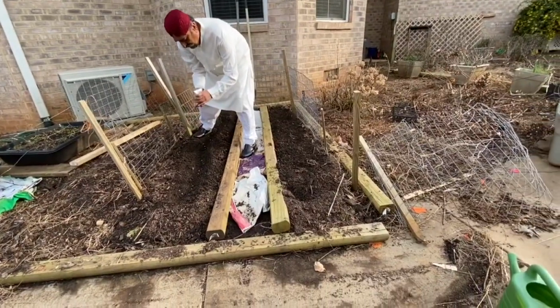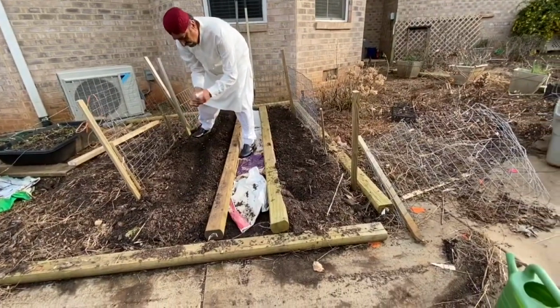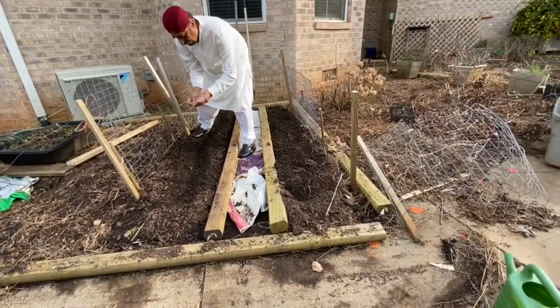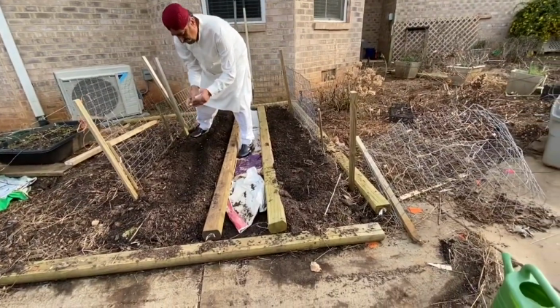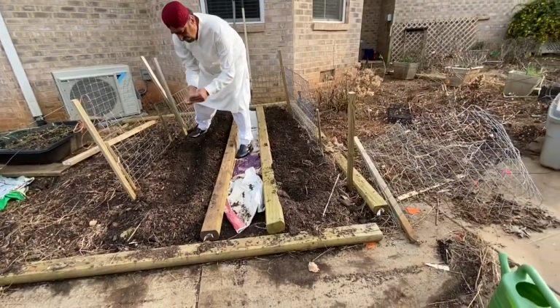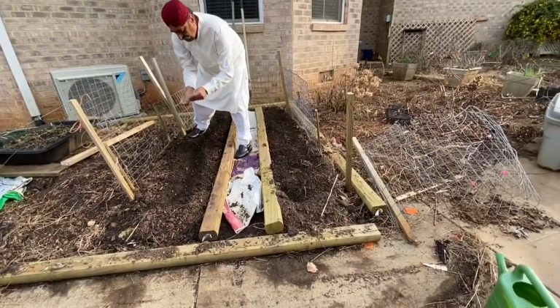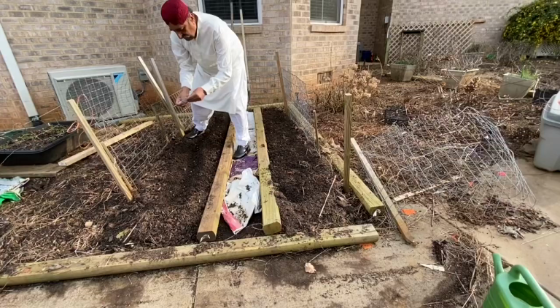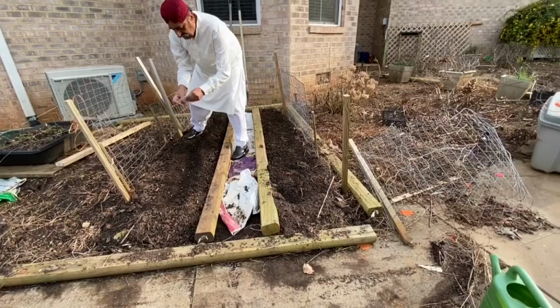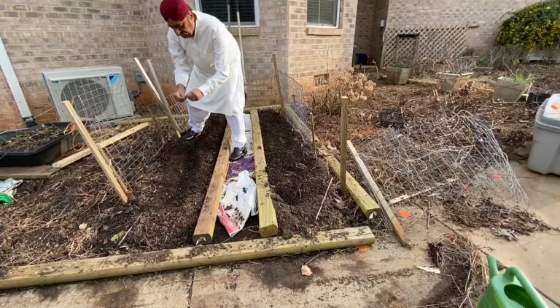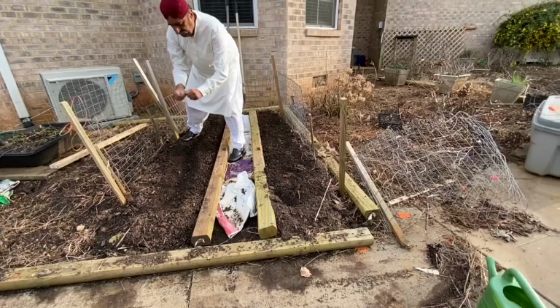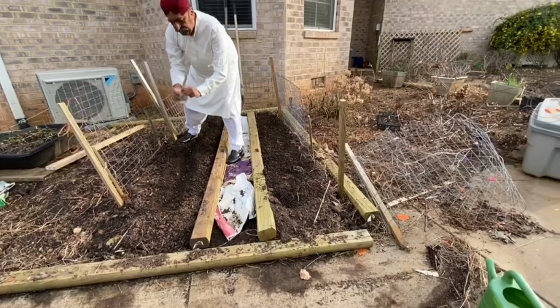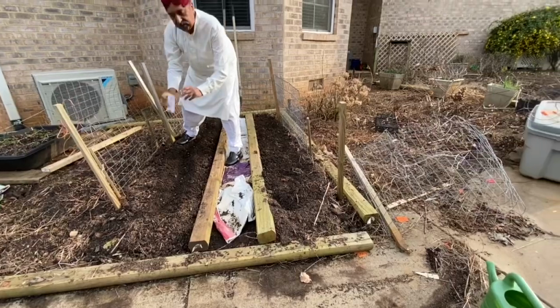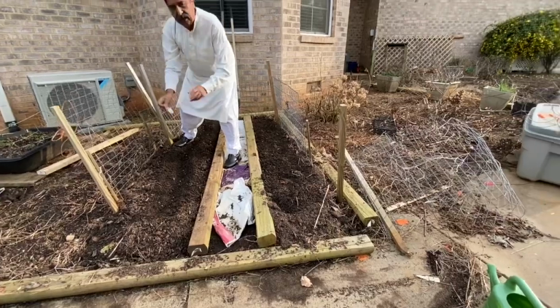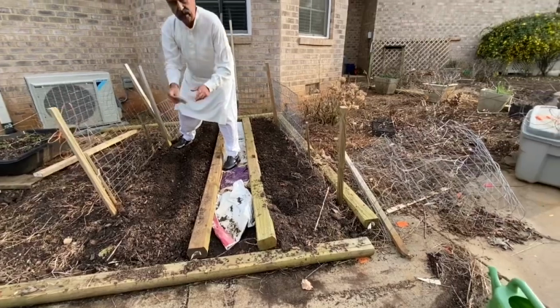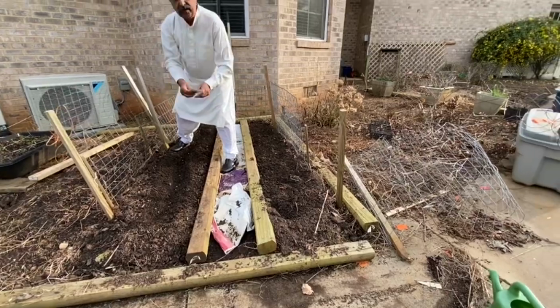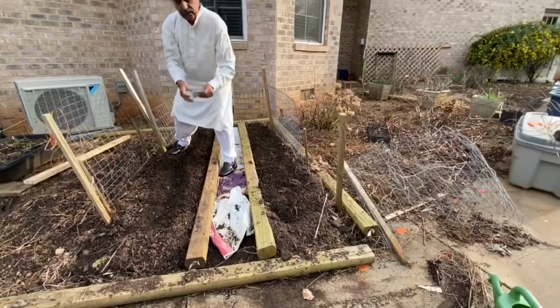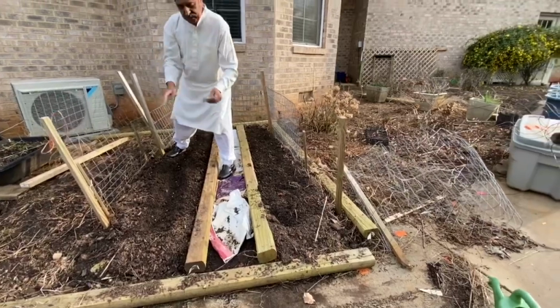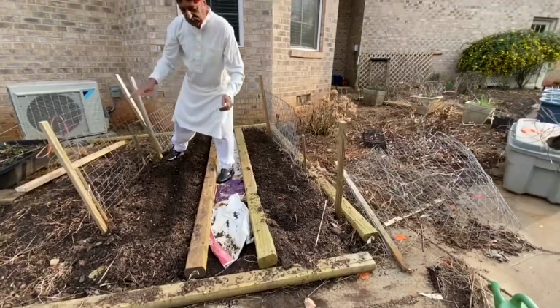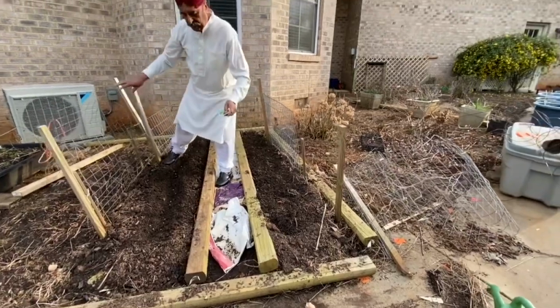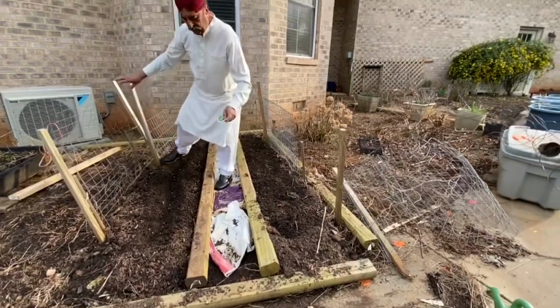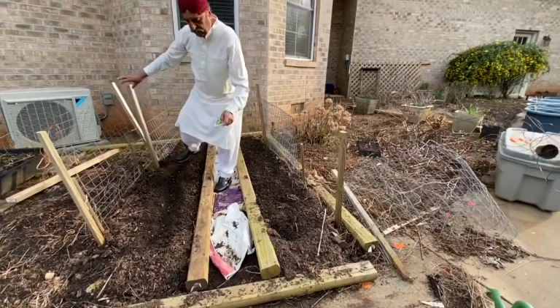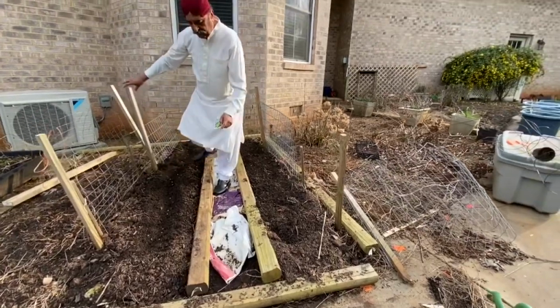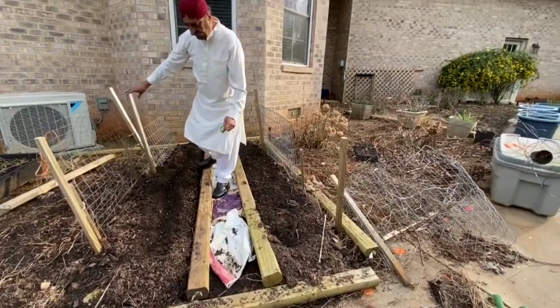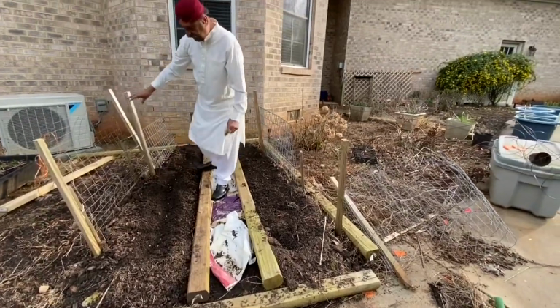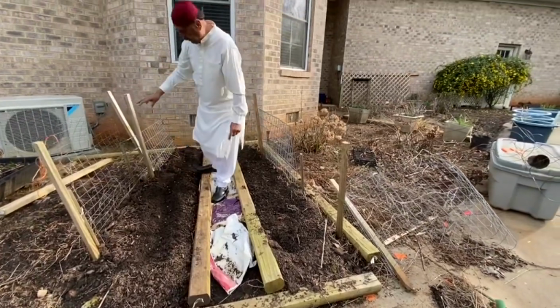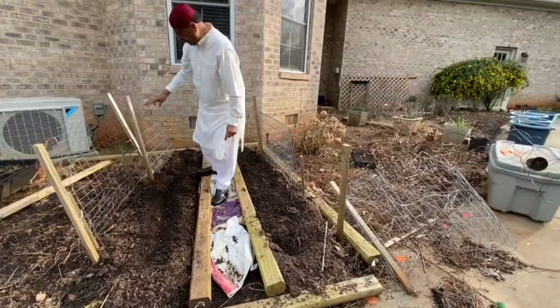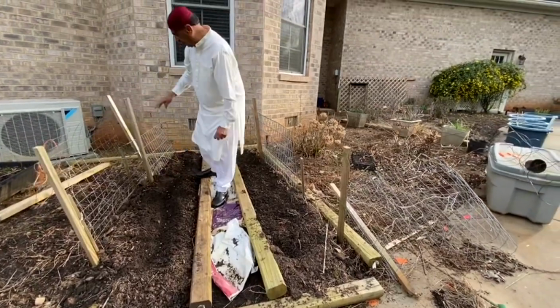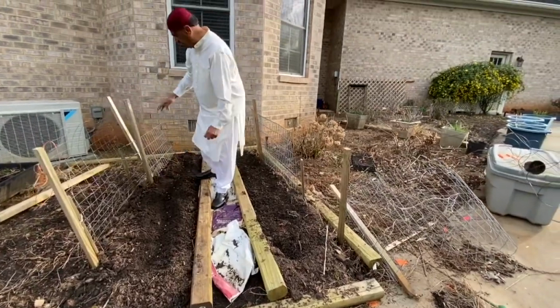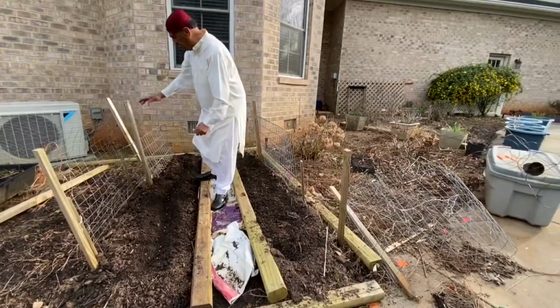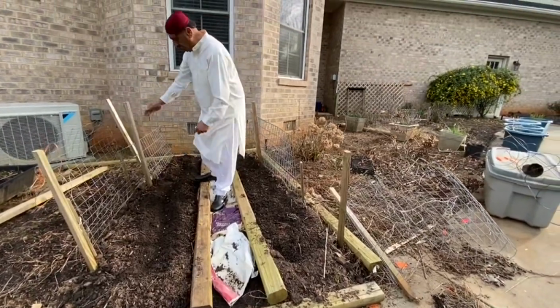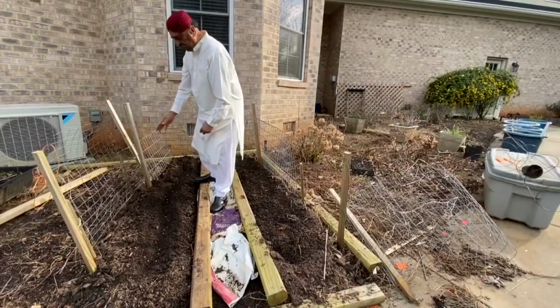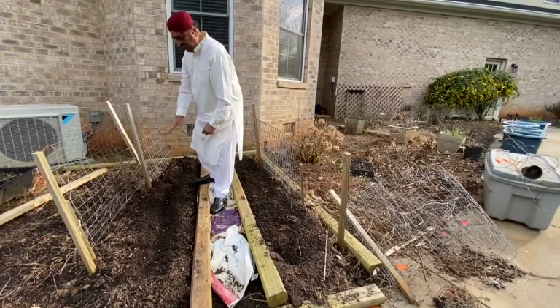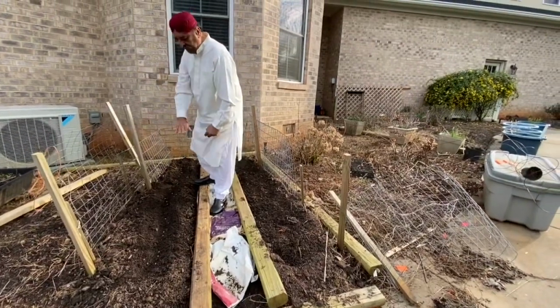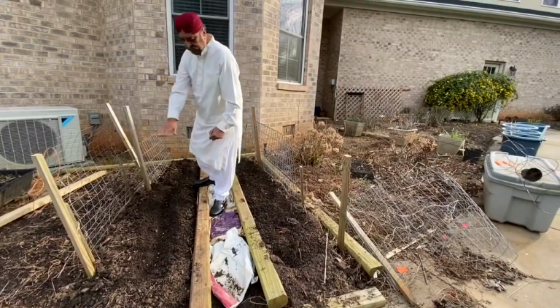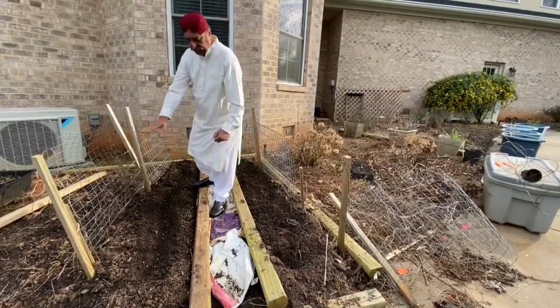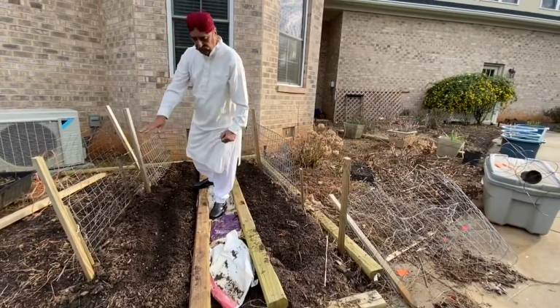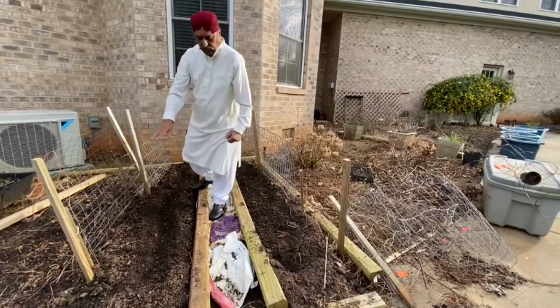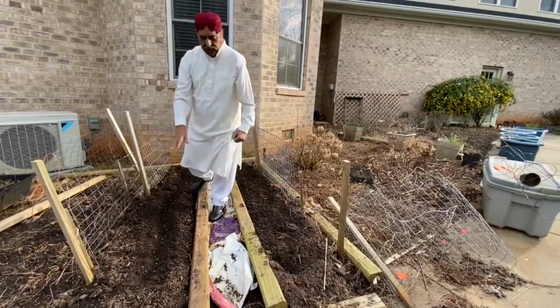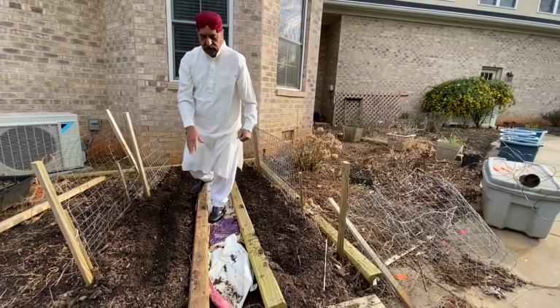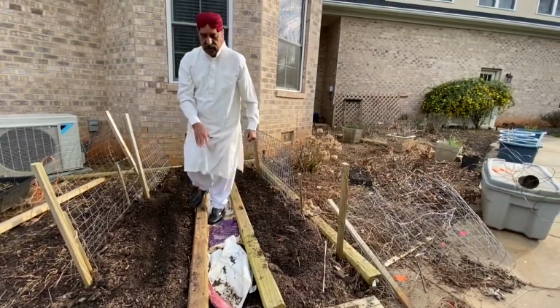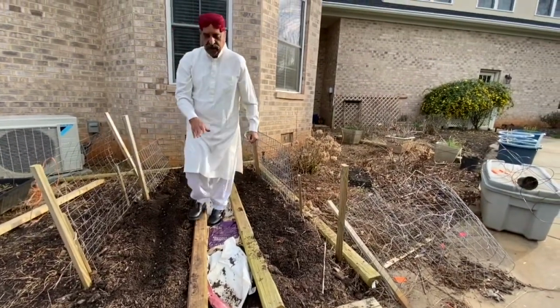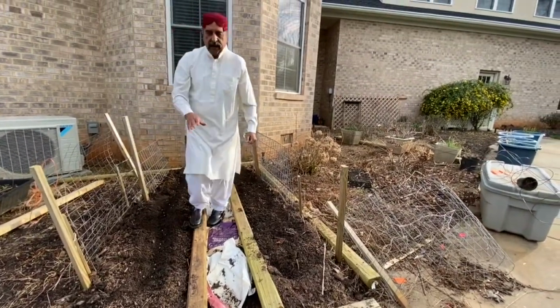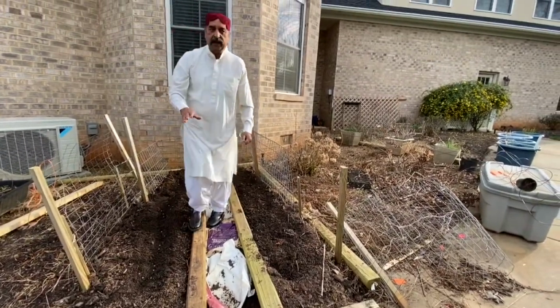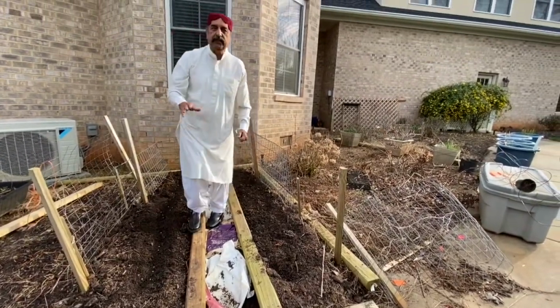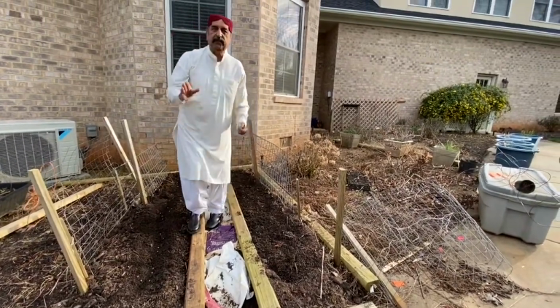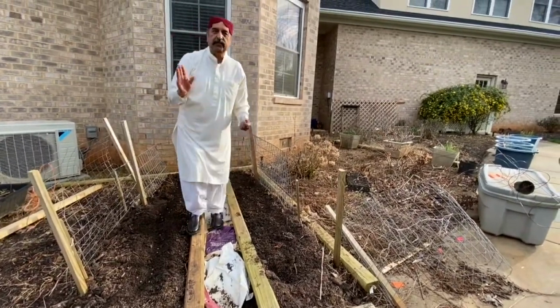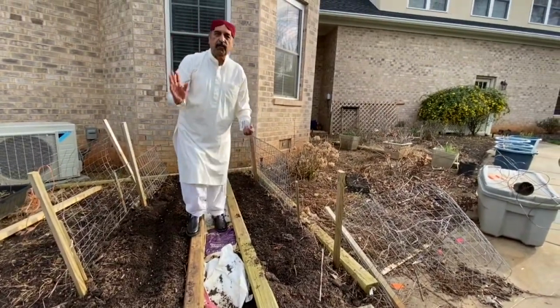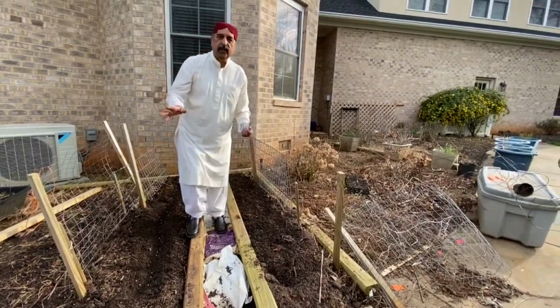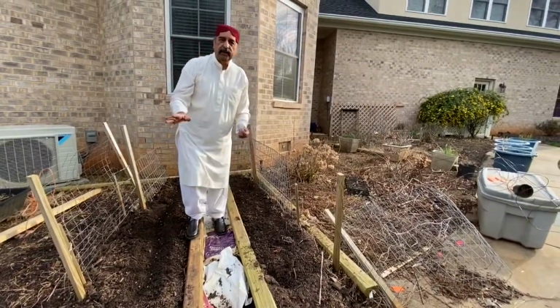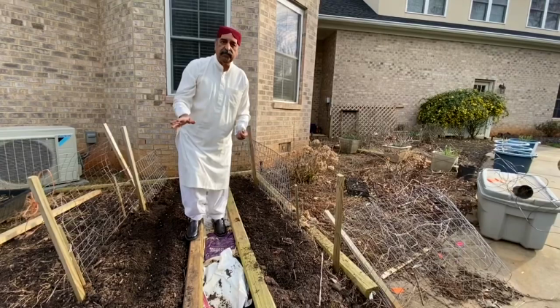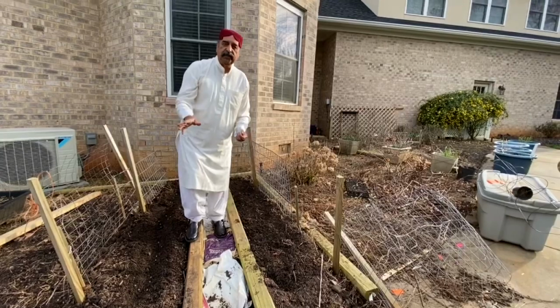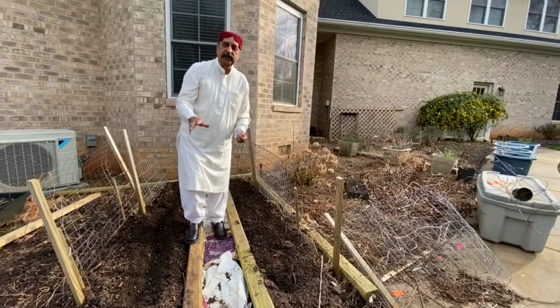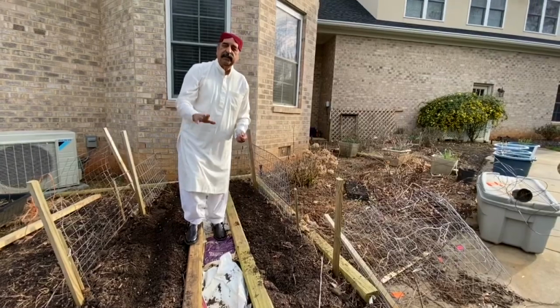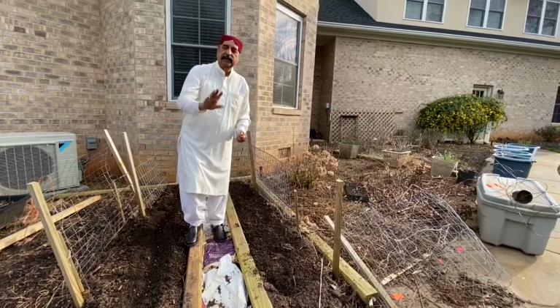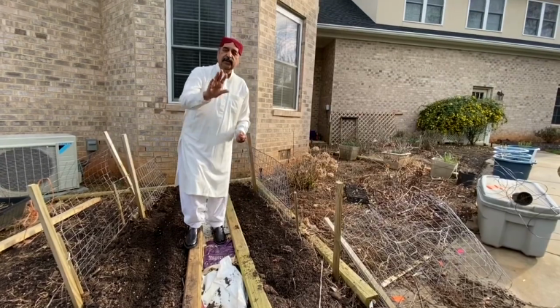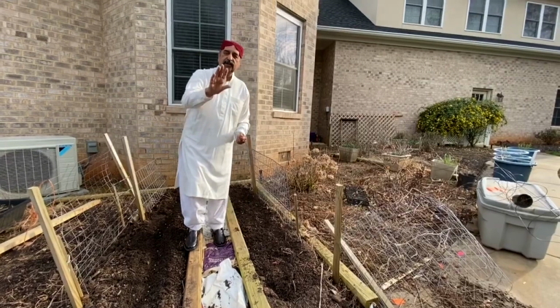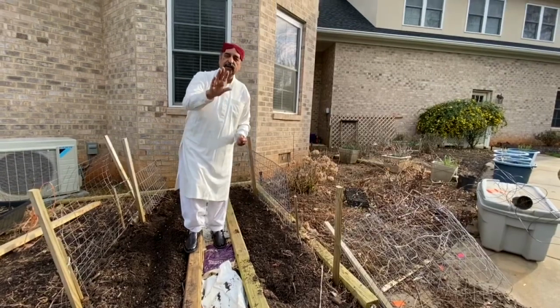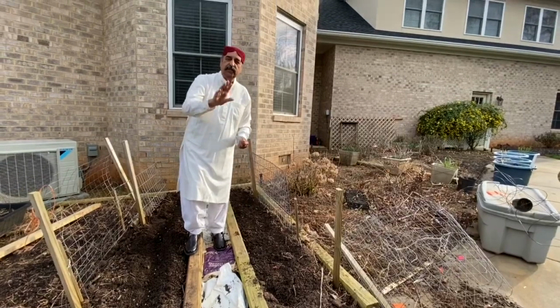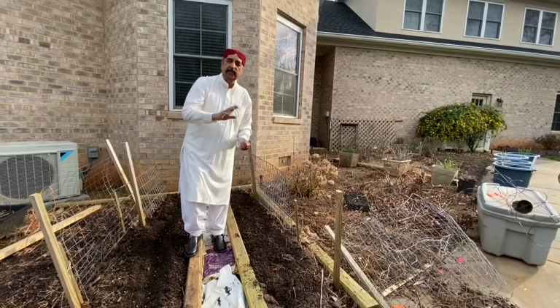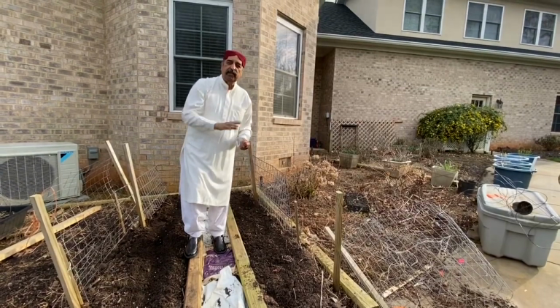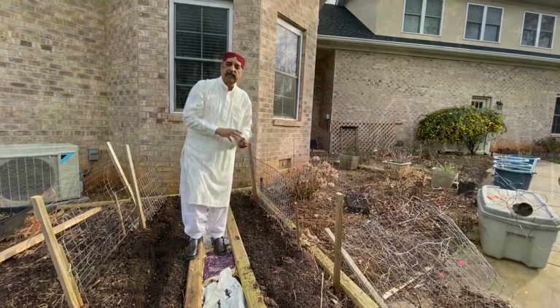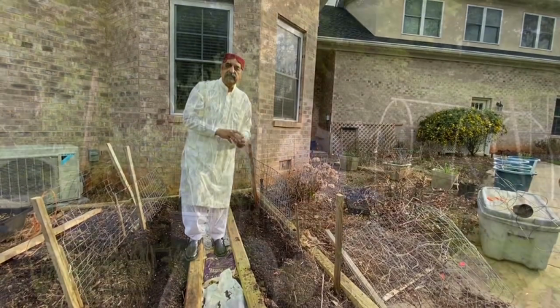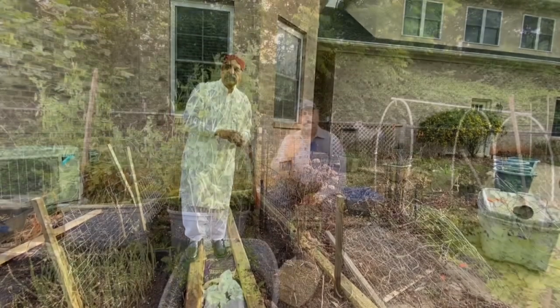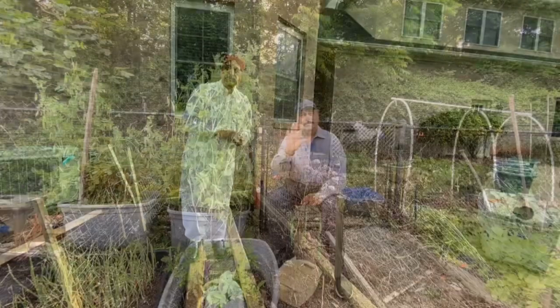After this is done, I'm going to cover this up again with the soil and give them water. Thank you very much for watching this. Assalamualaikum.